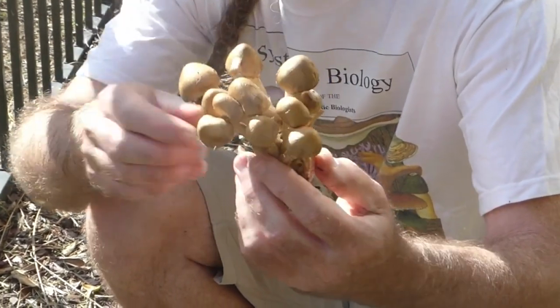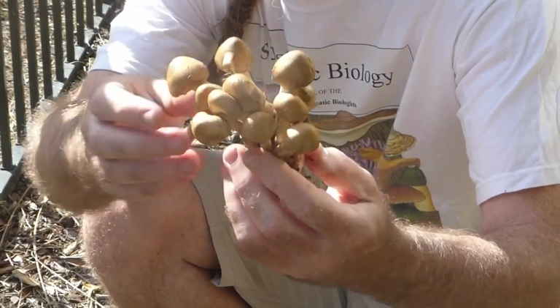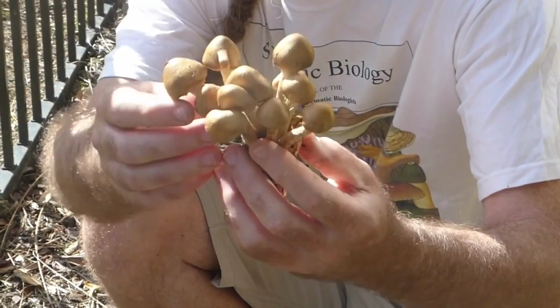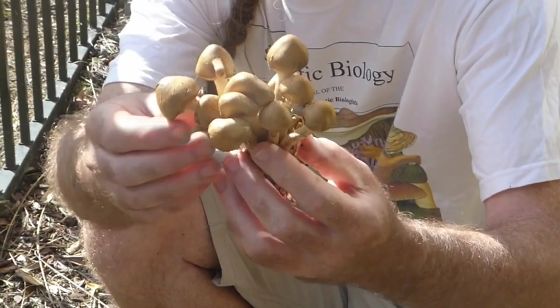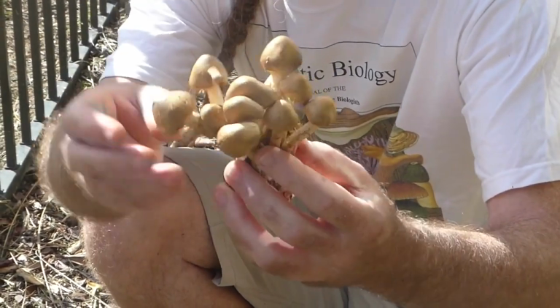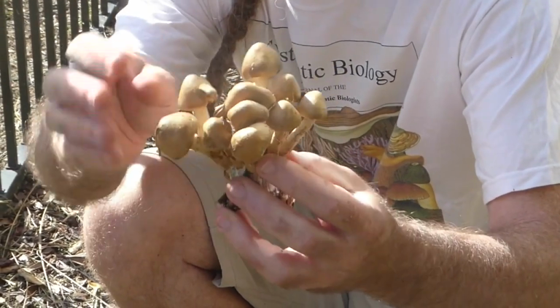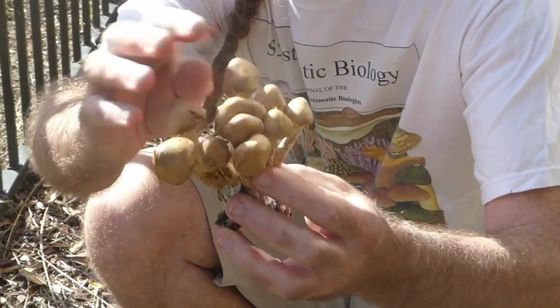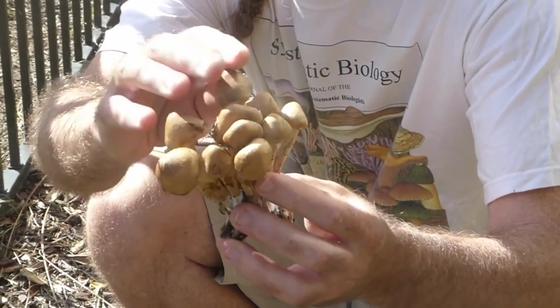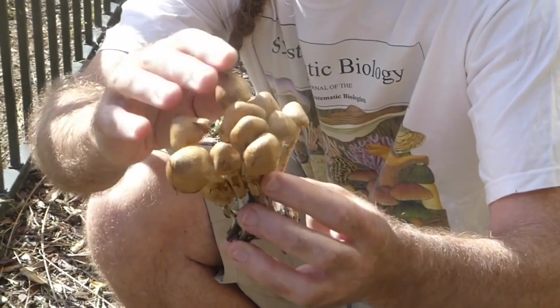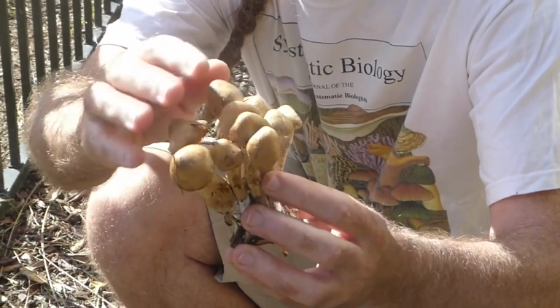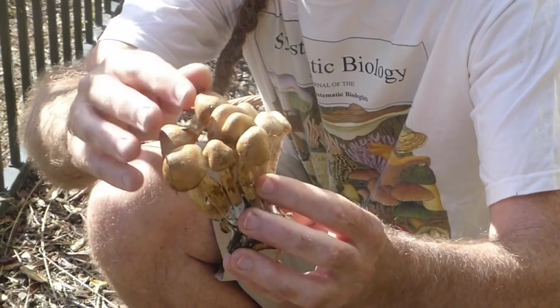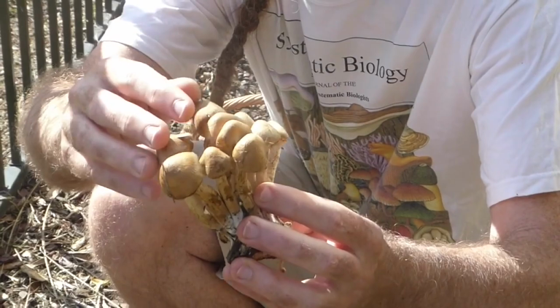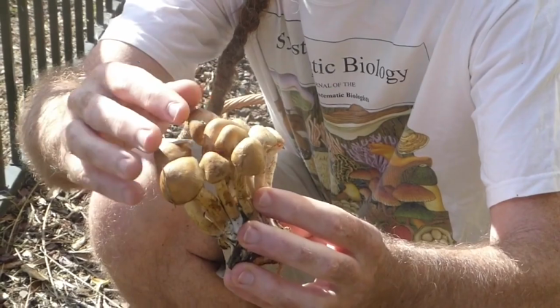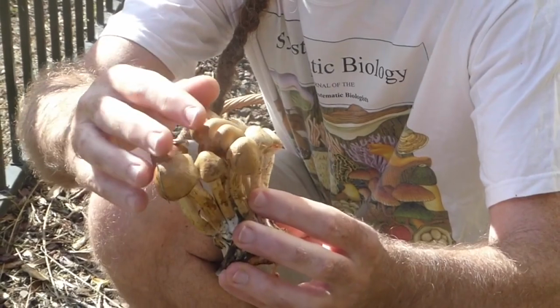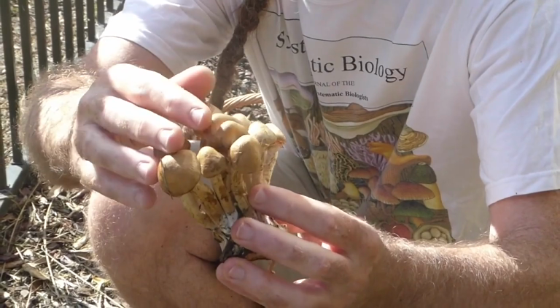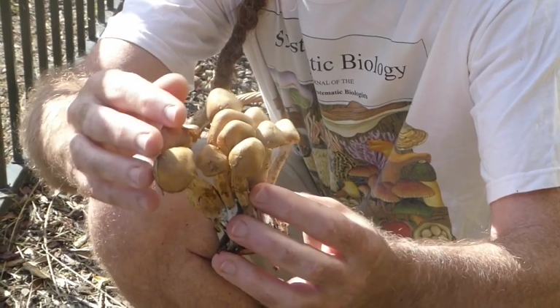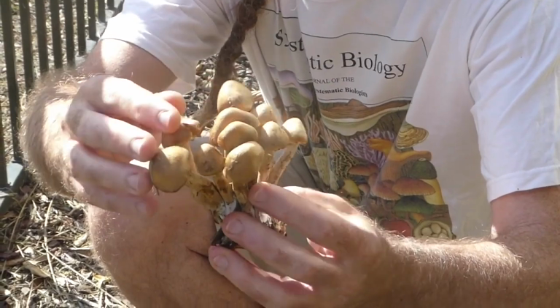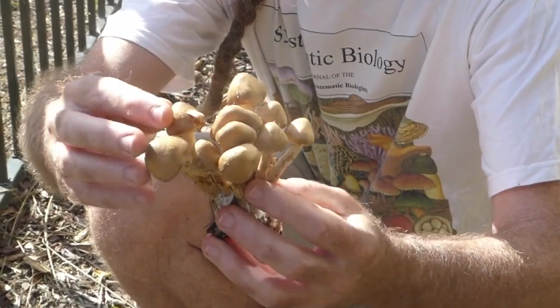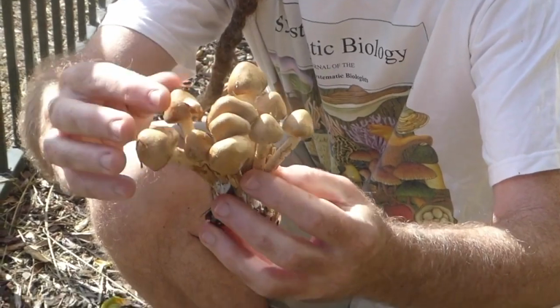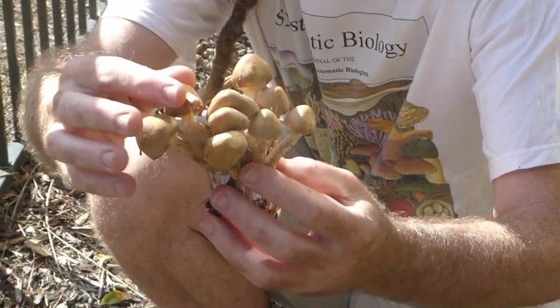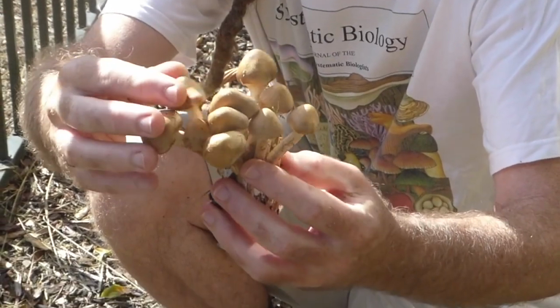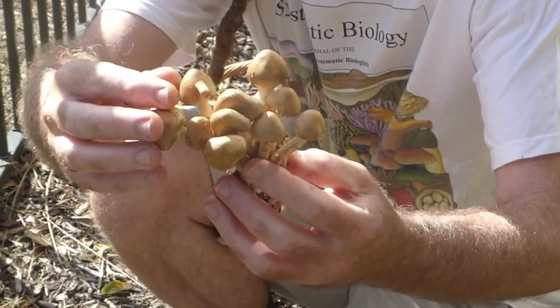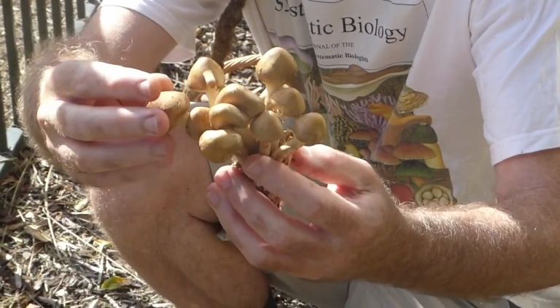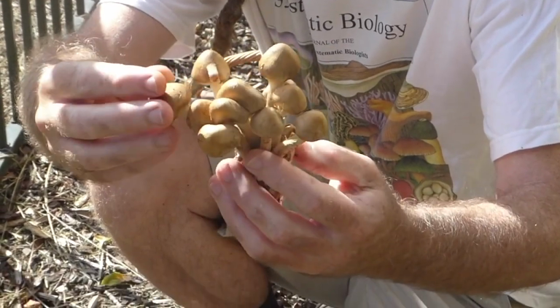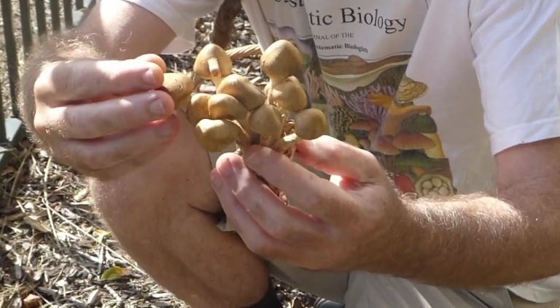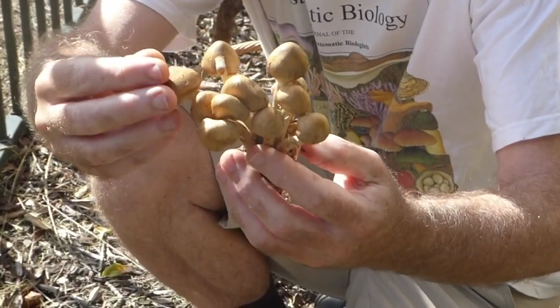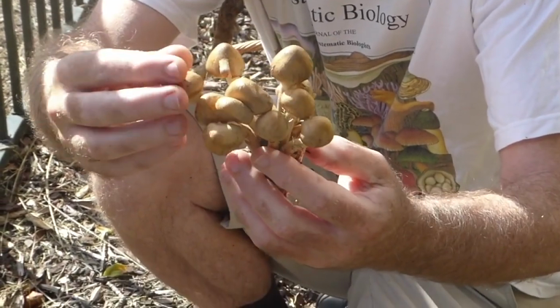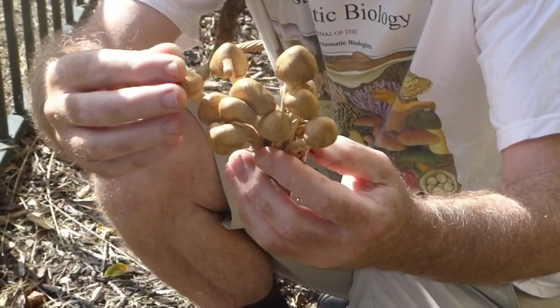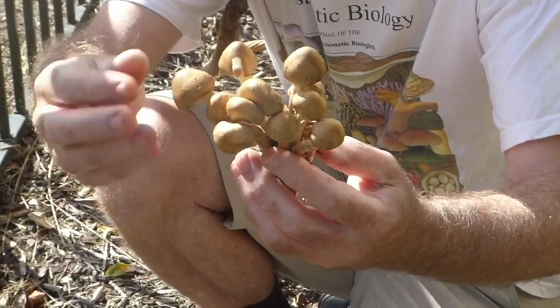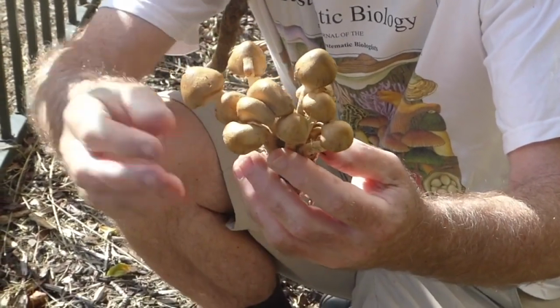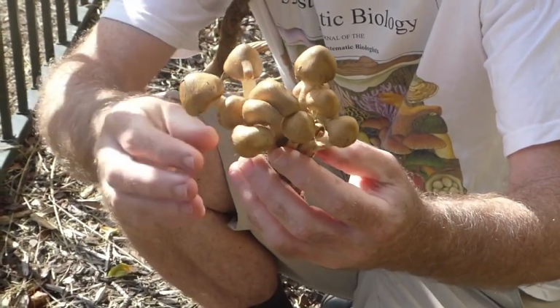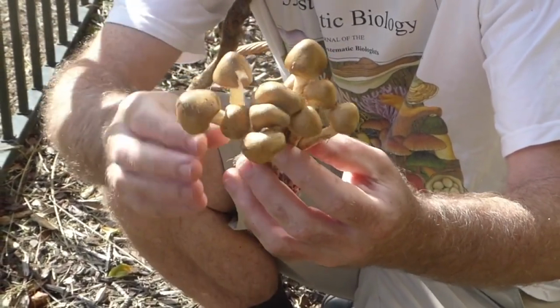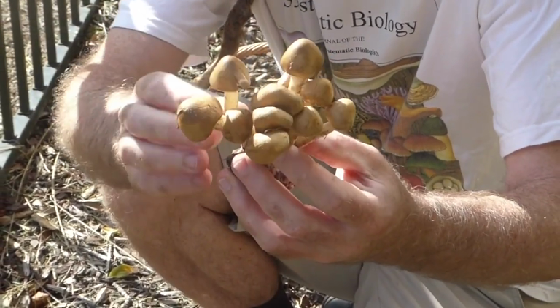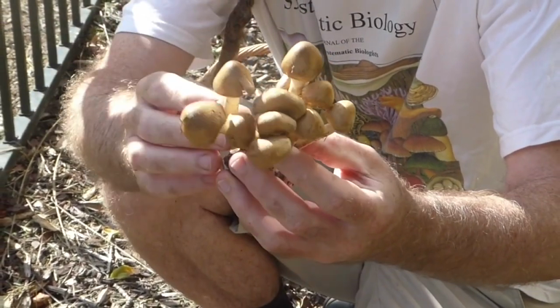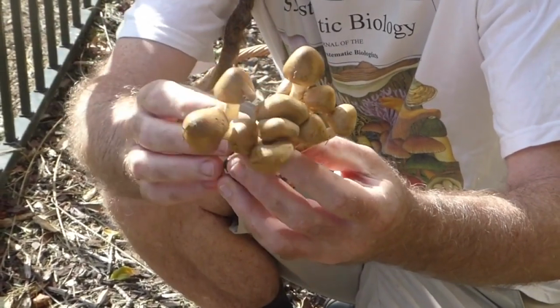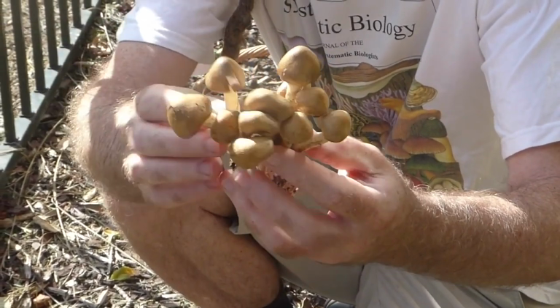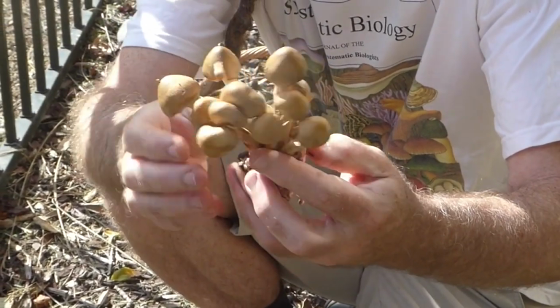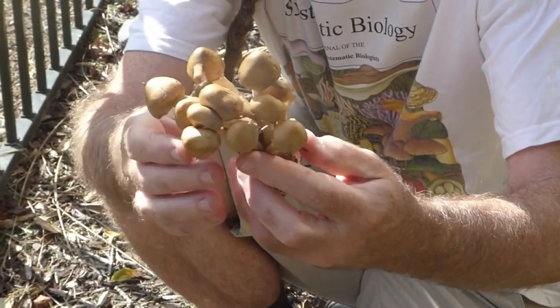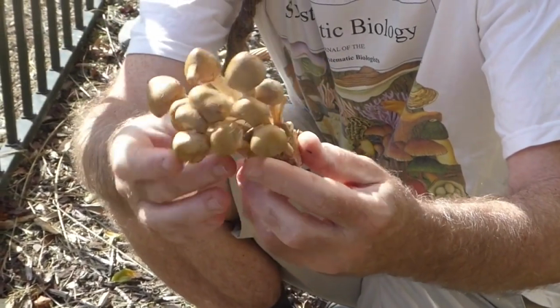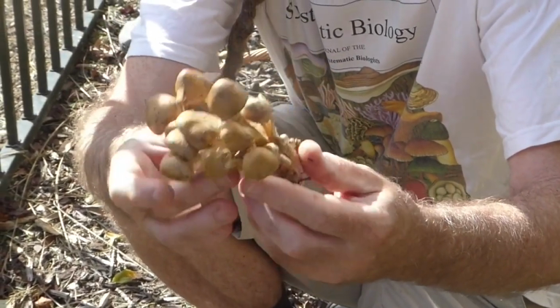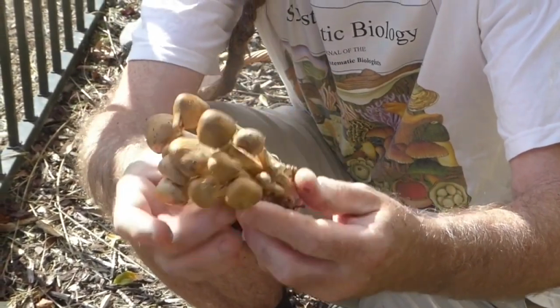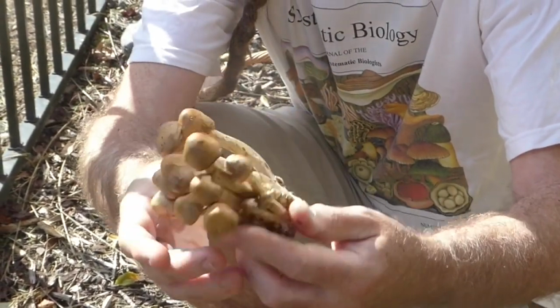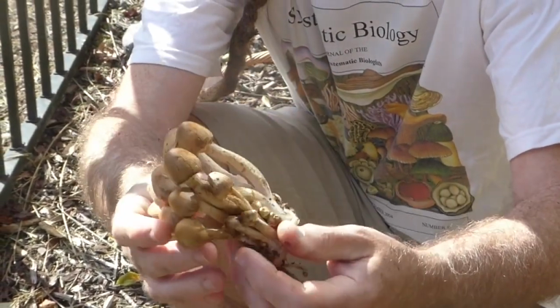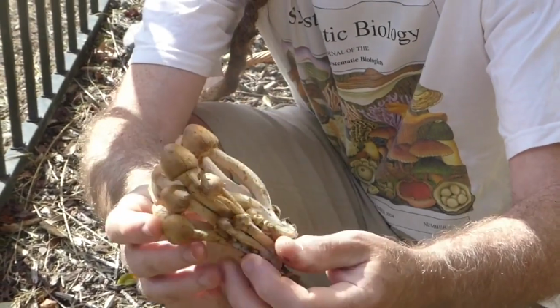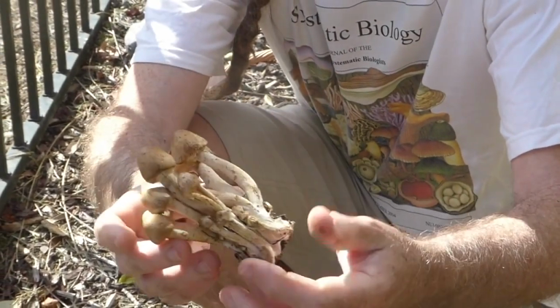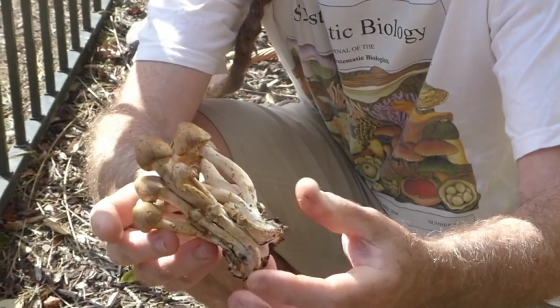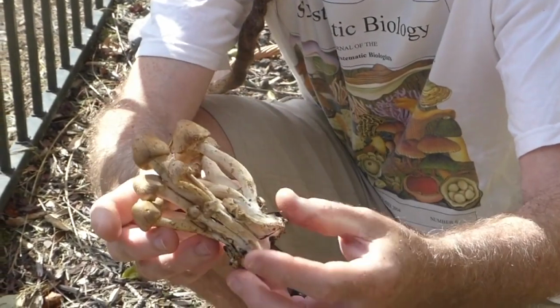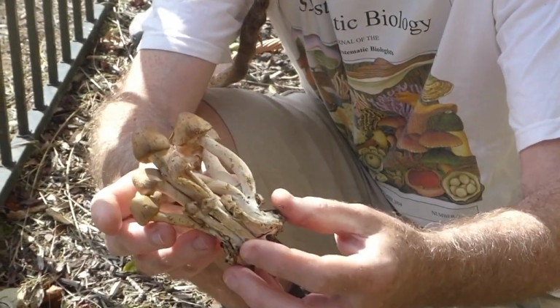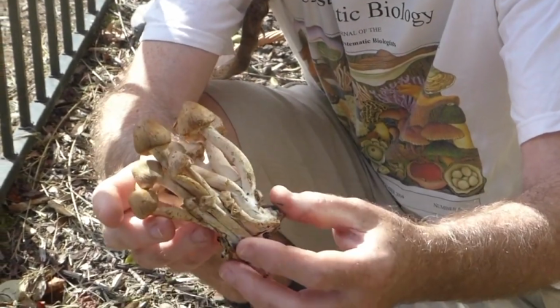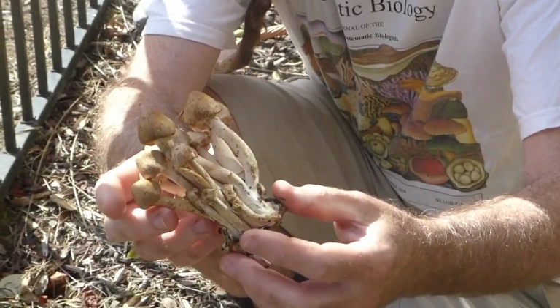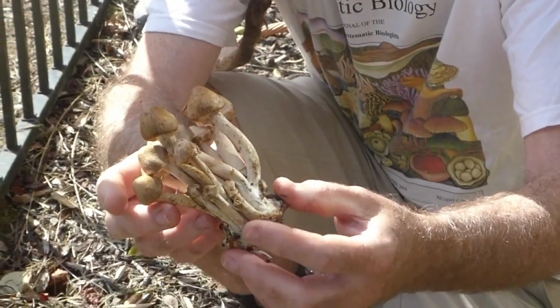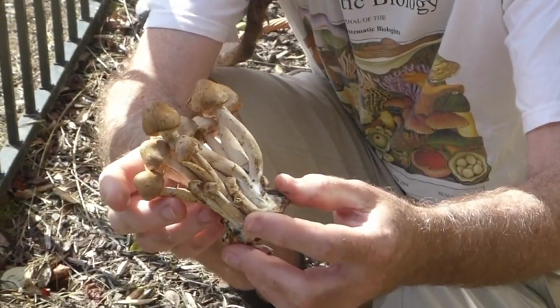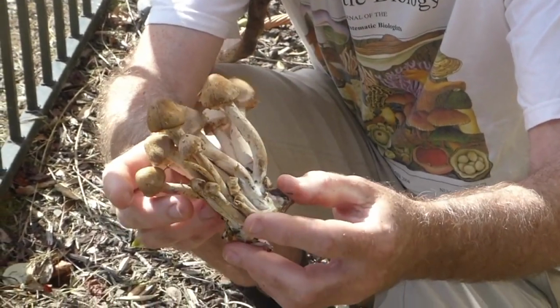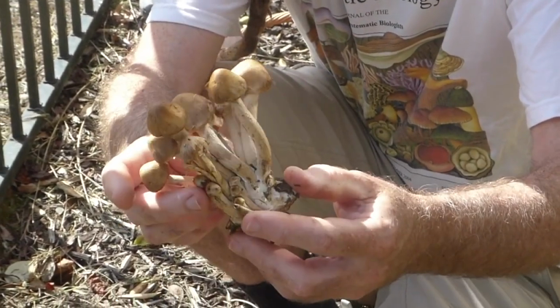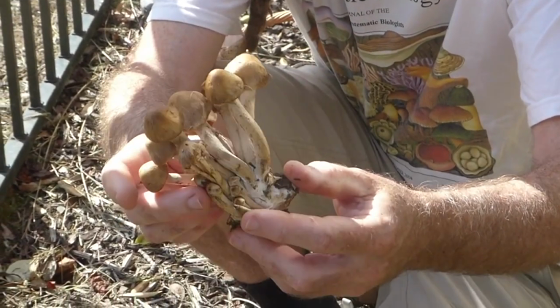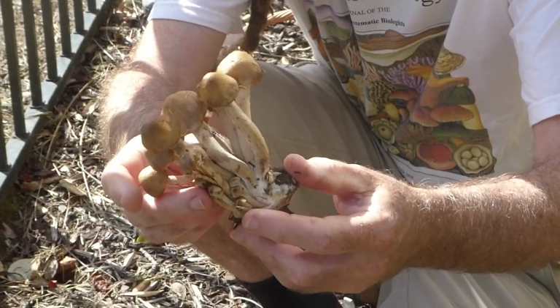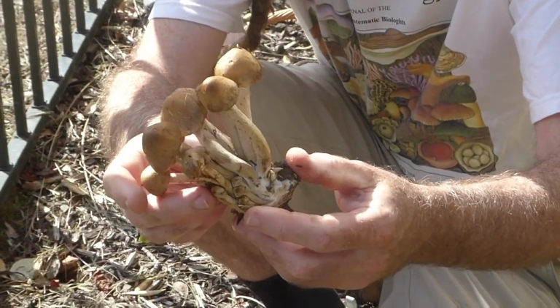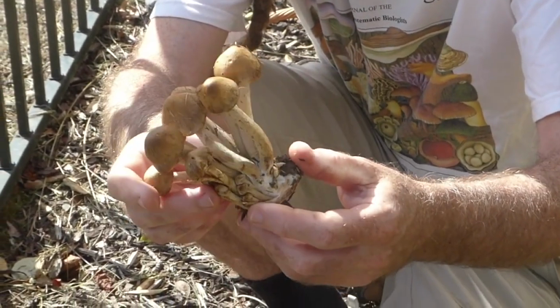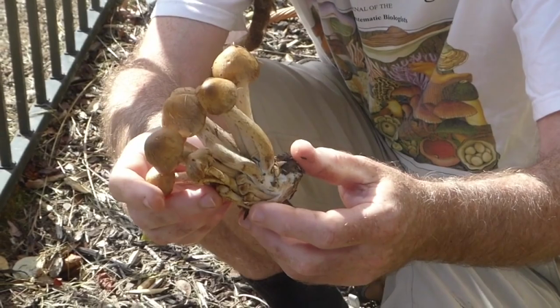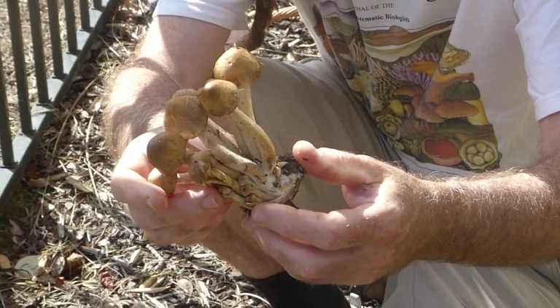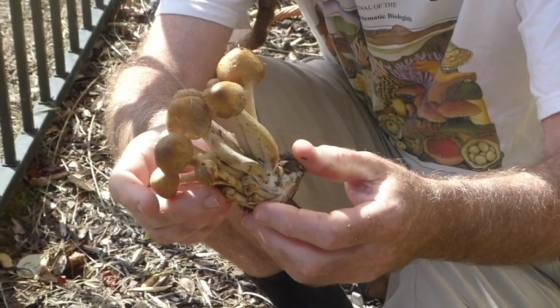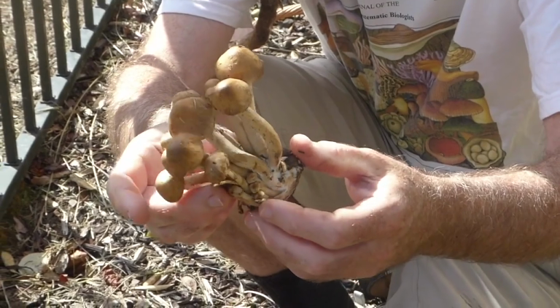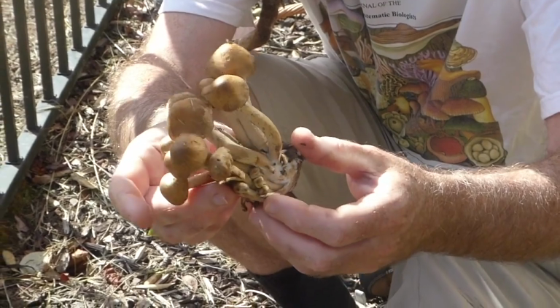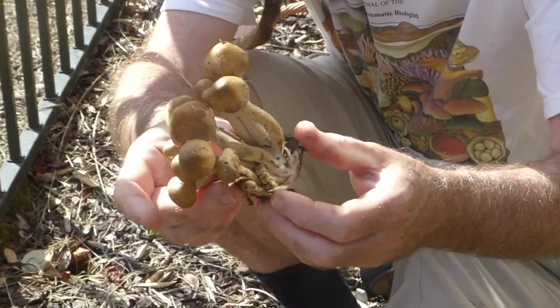You can see they have this beautiful kind of furry, tan-brown colour, with the stems being a bit lighter in colour.